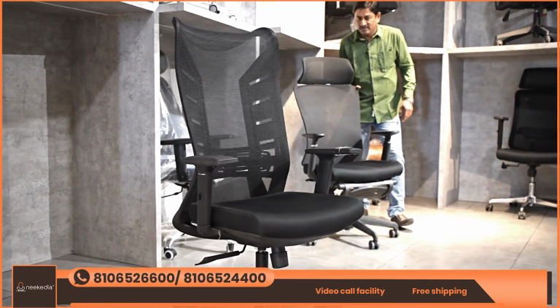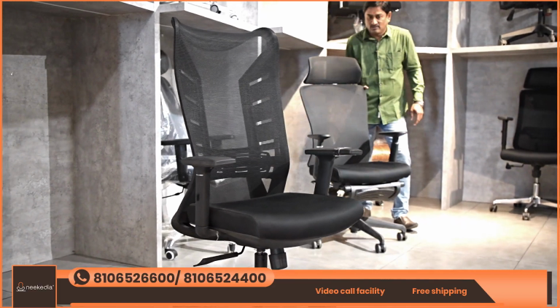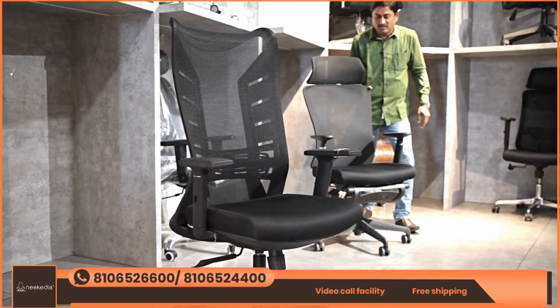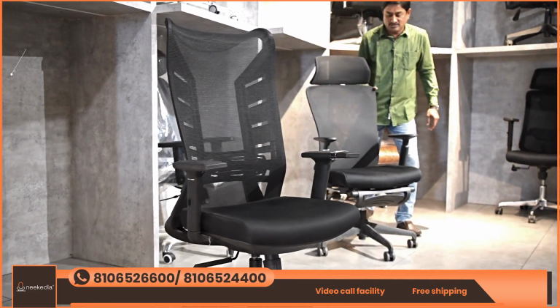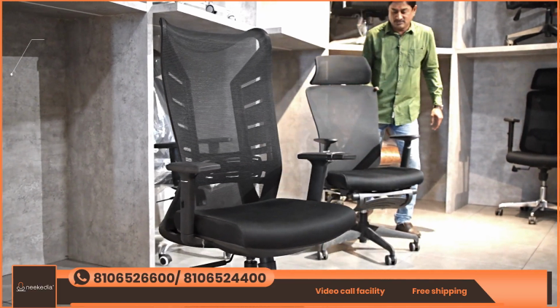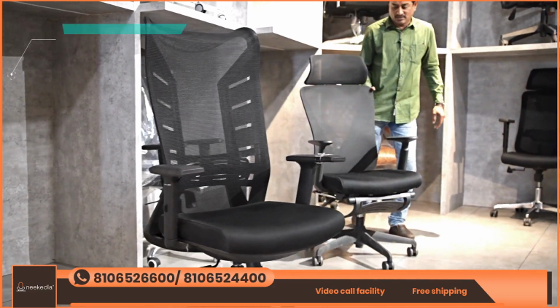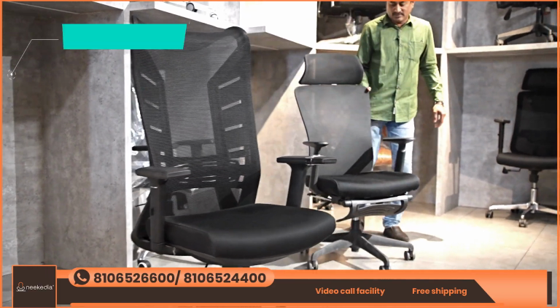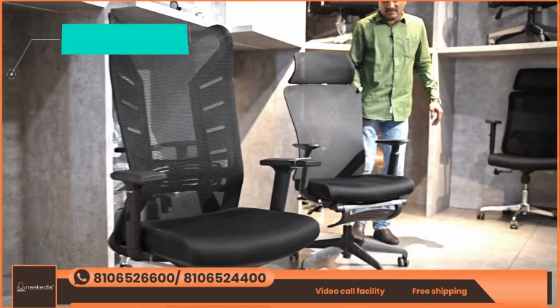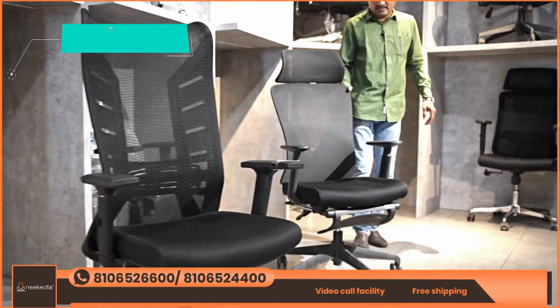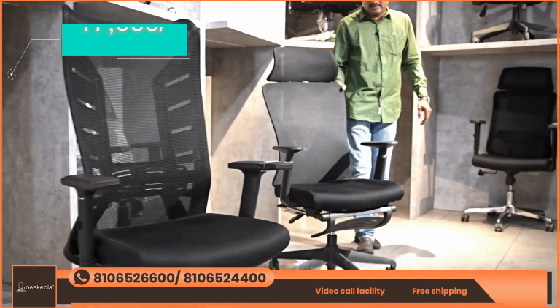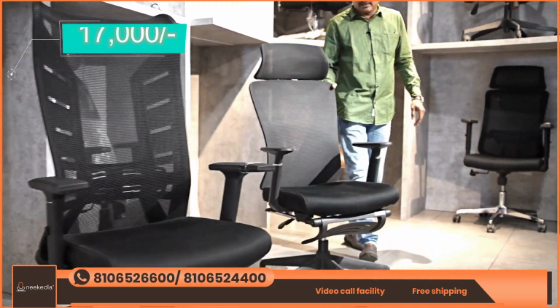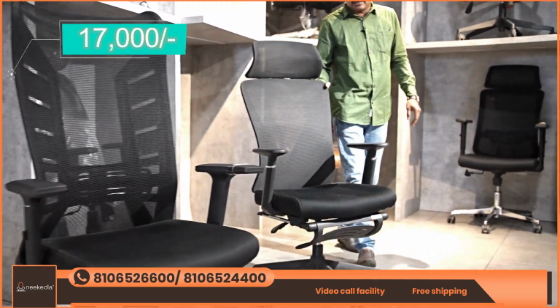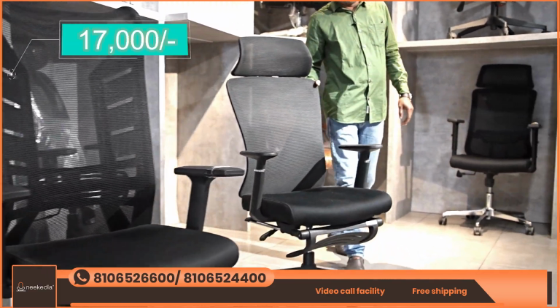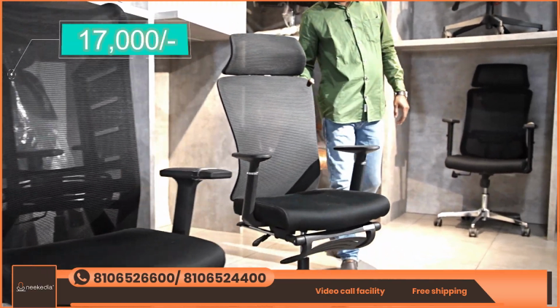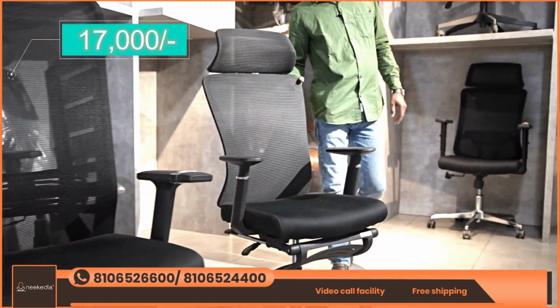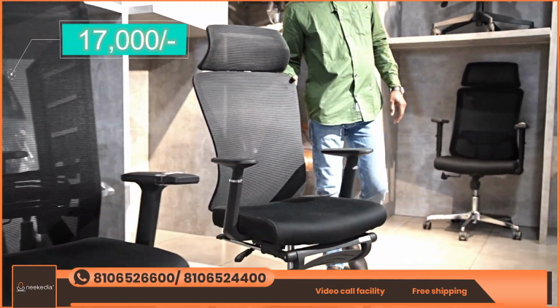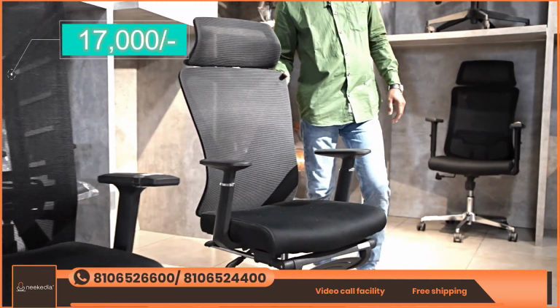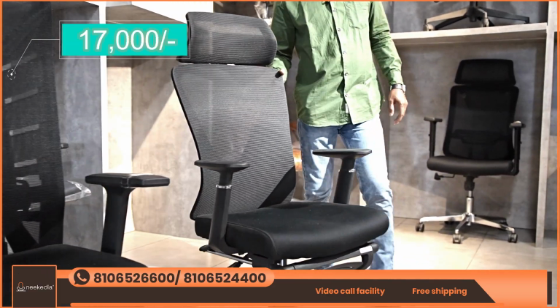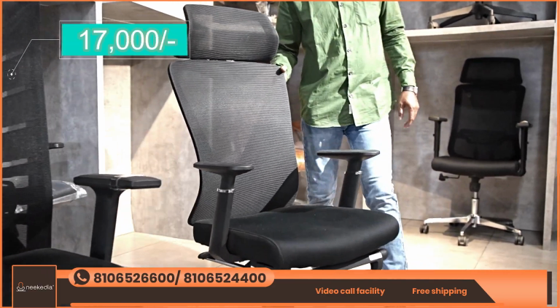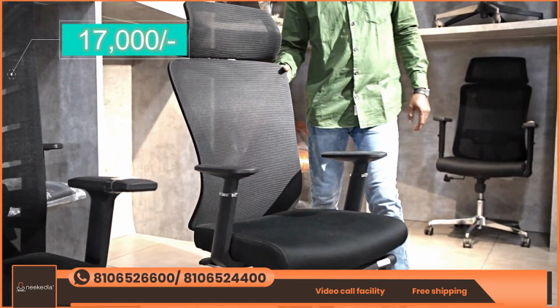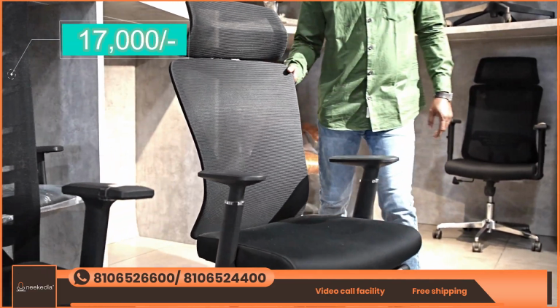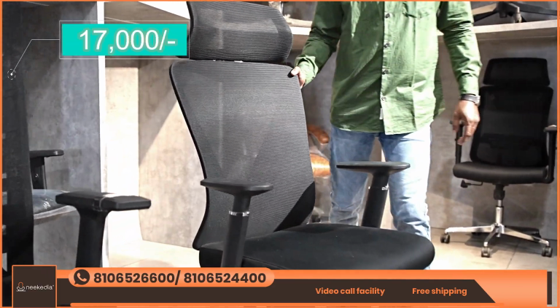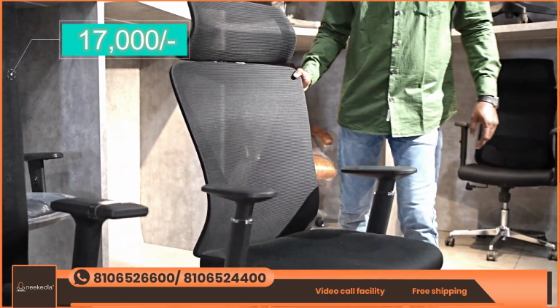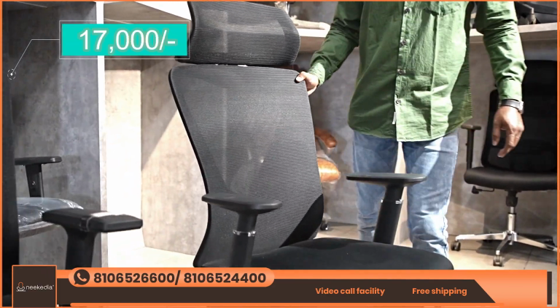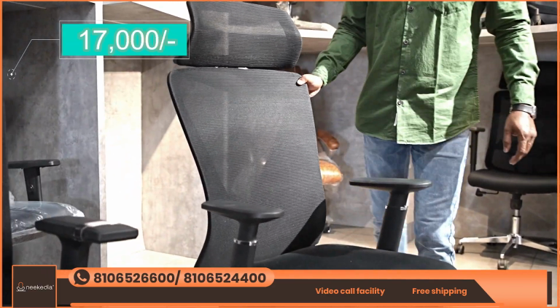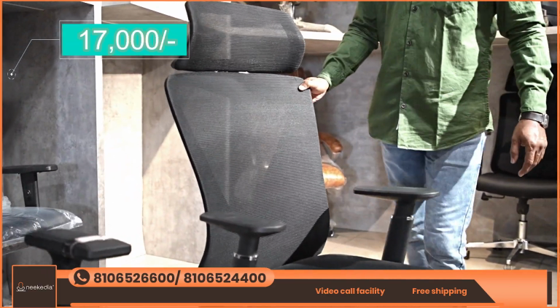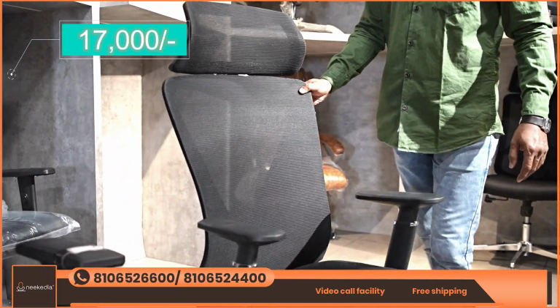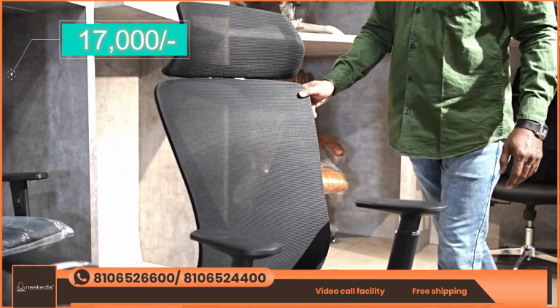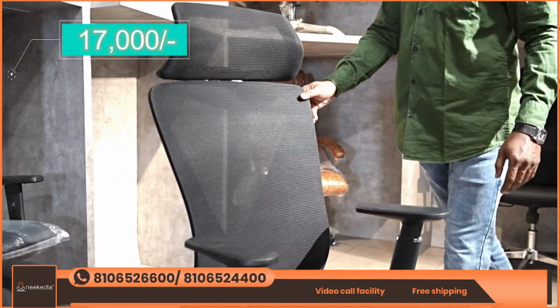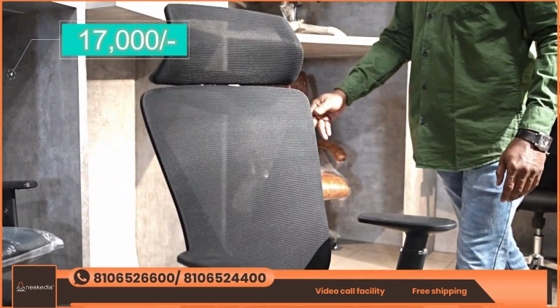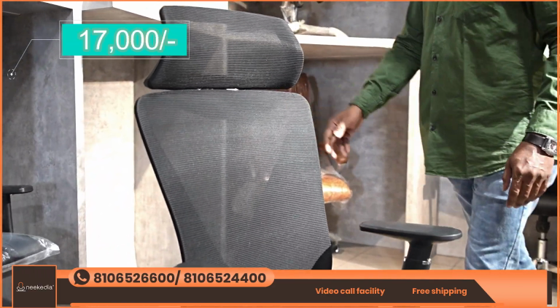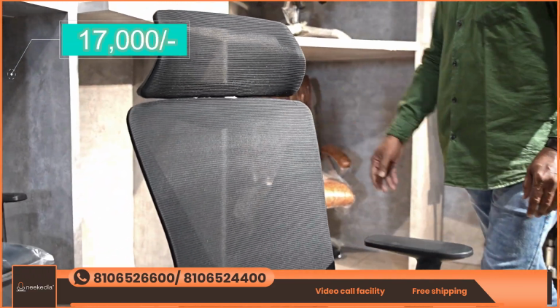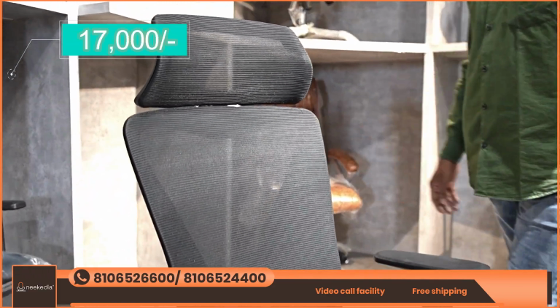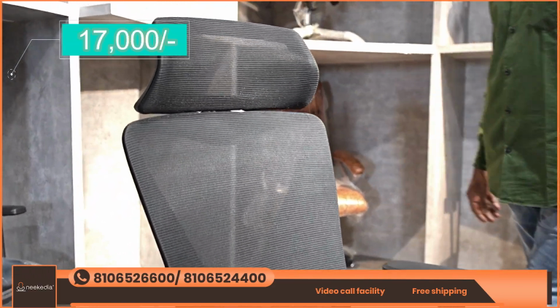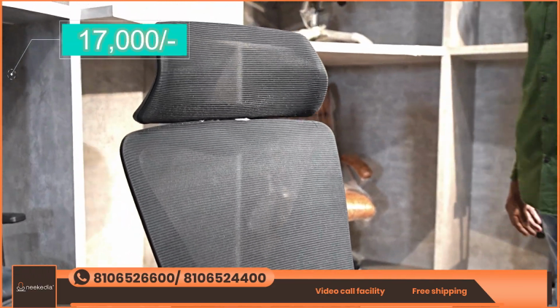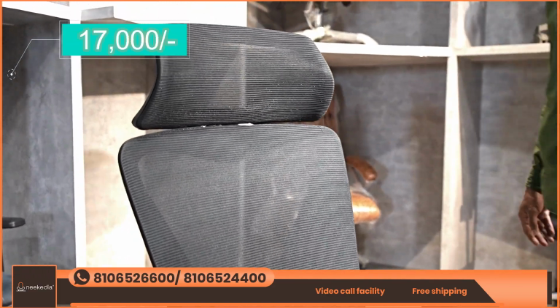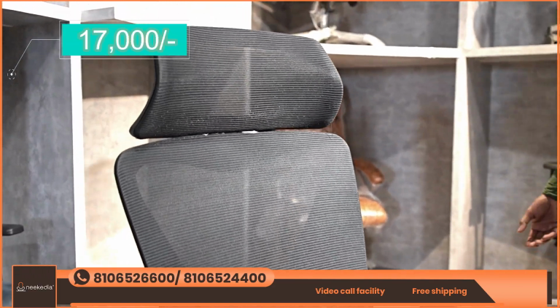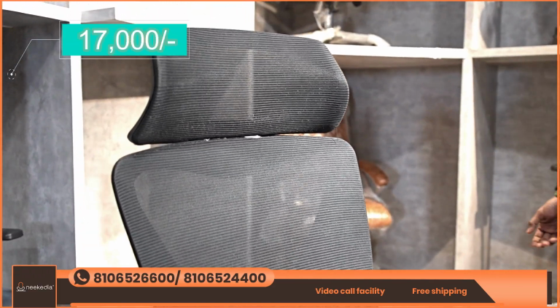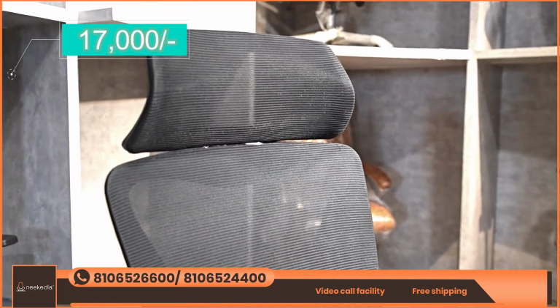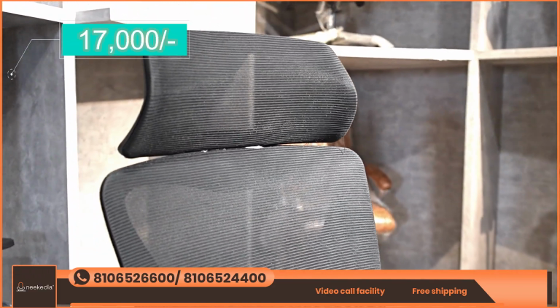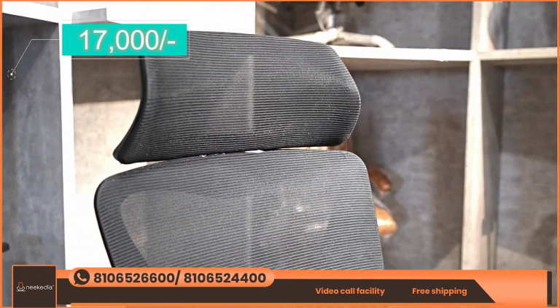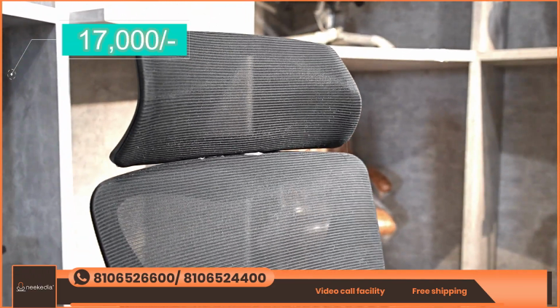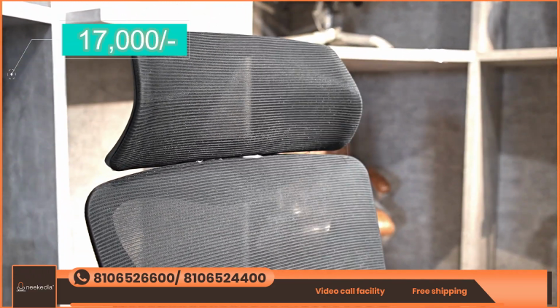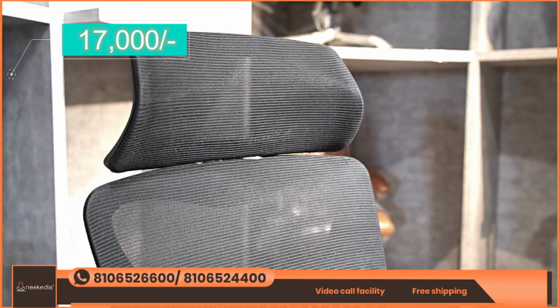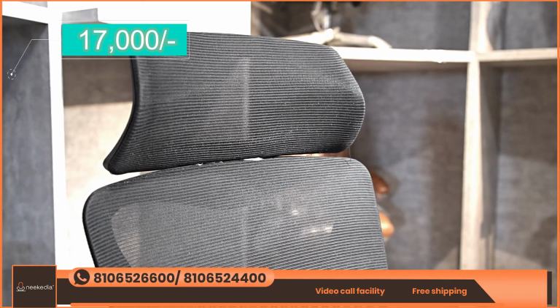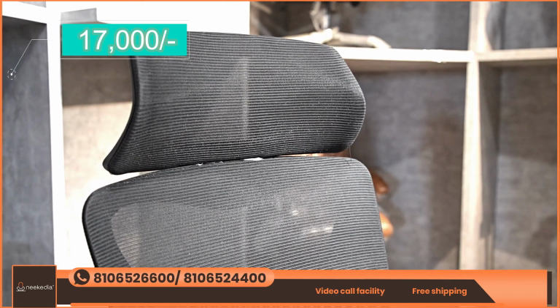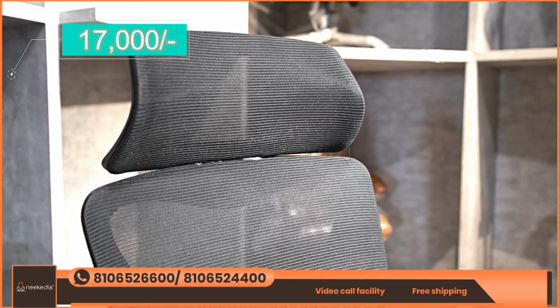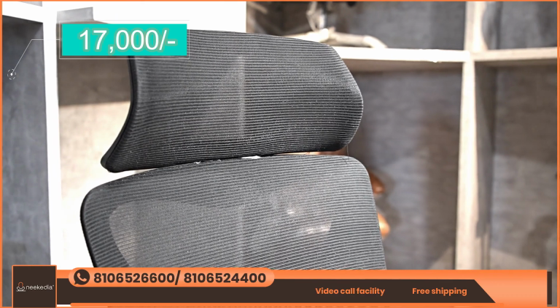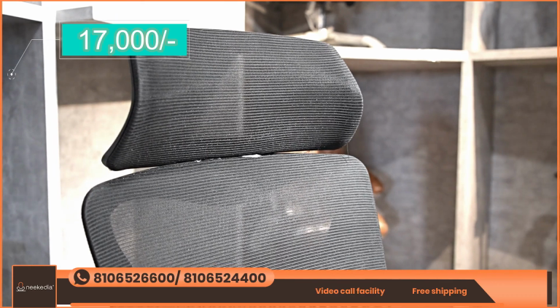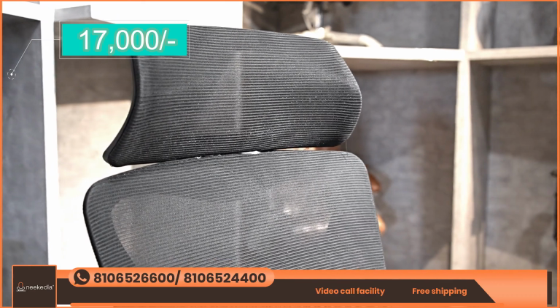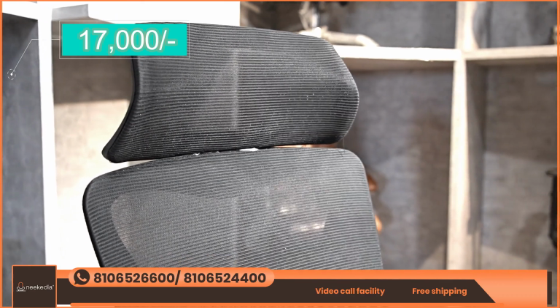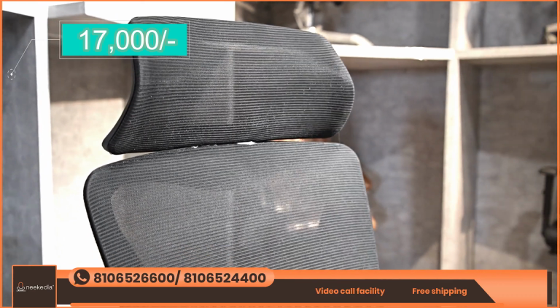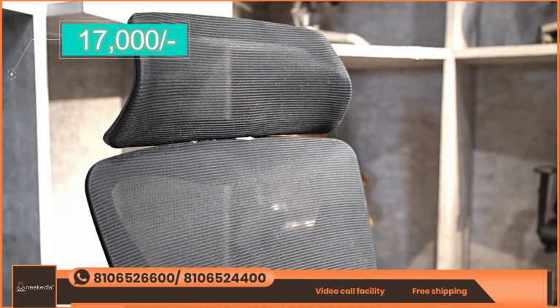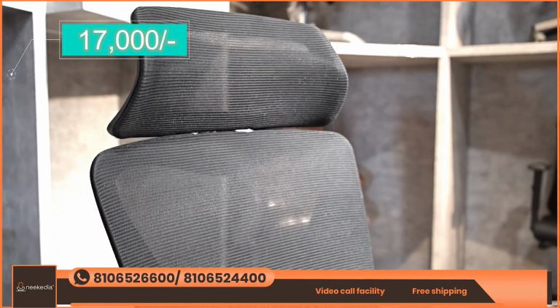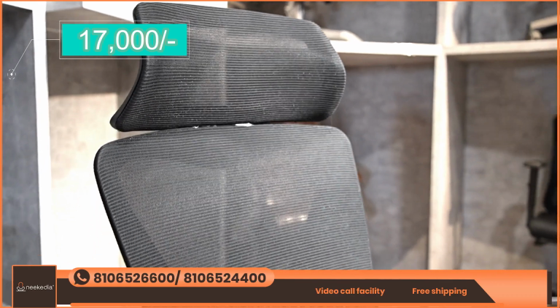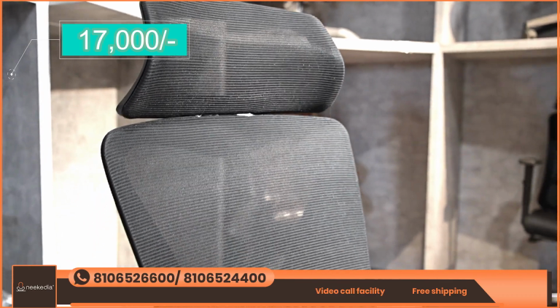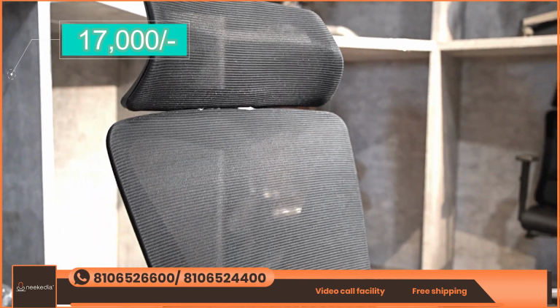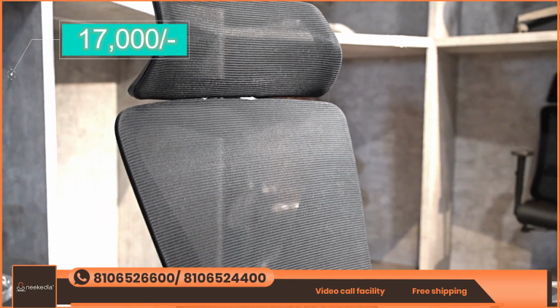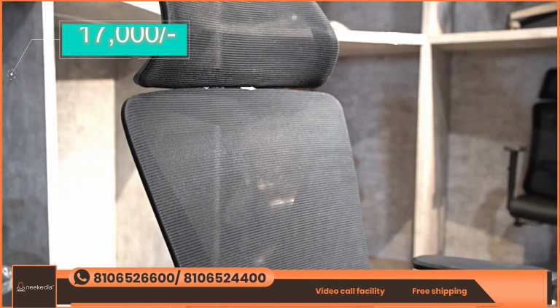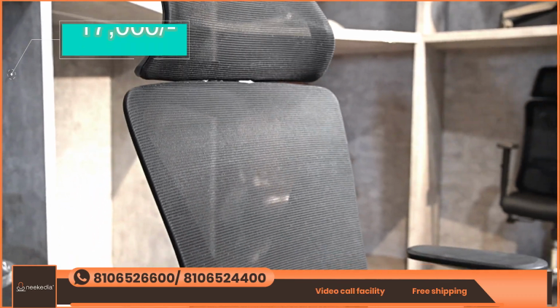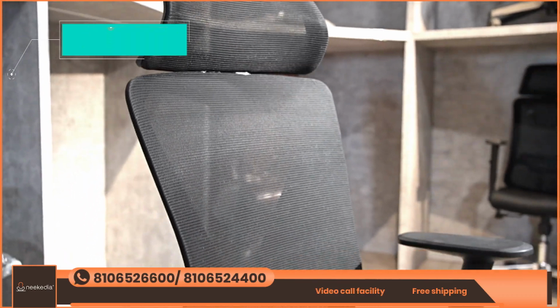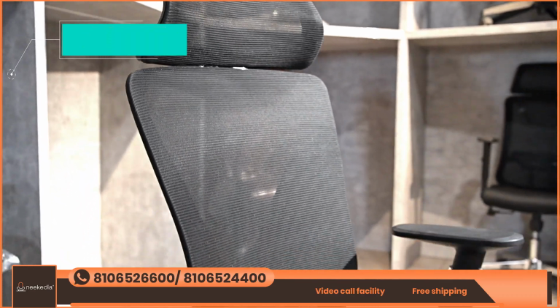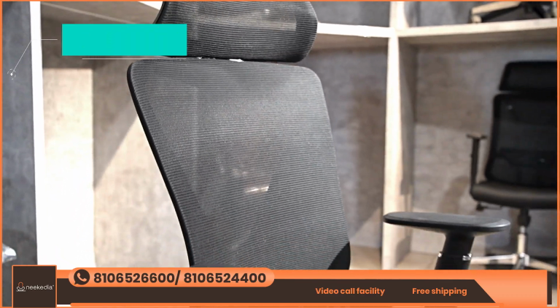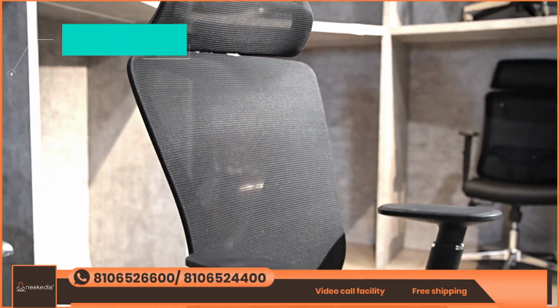We also have different cost options. This particular chair is just ₹17,000, and this is an inauguration offer — making it a very good discount.